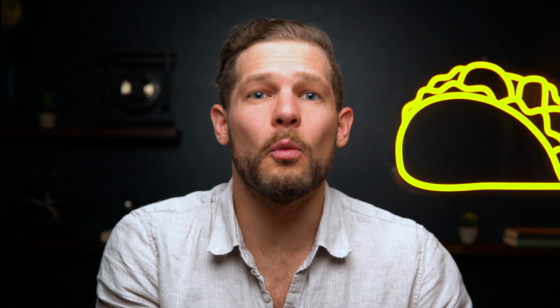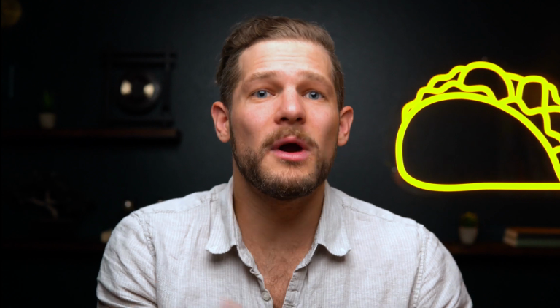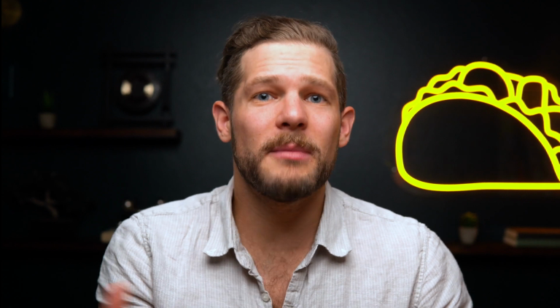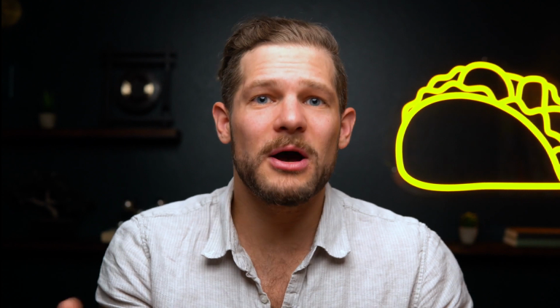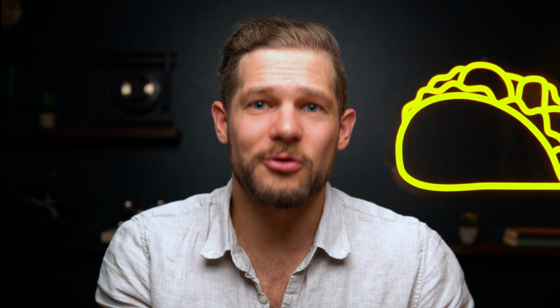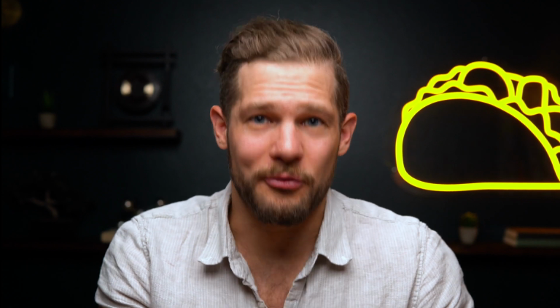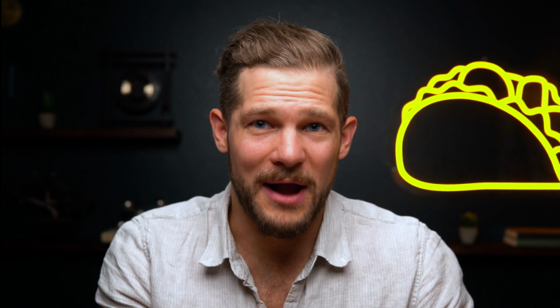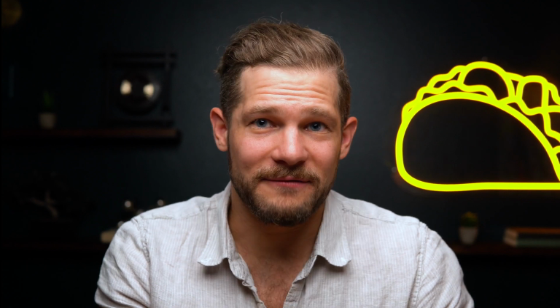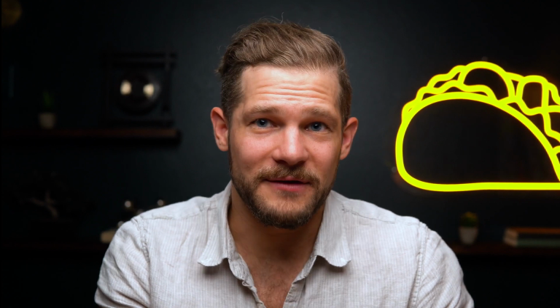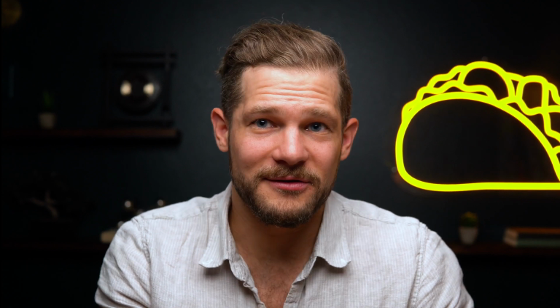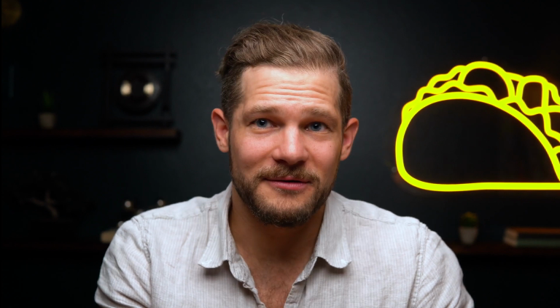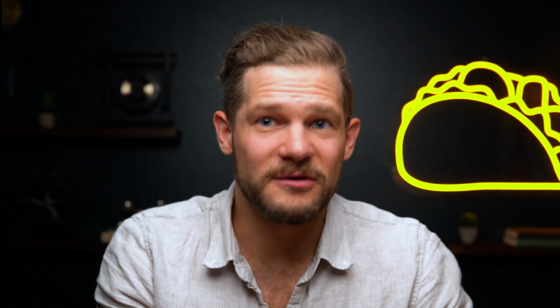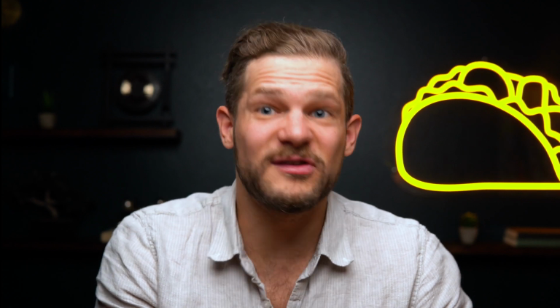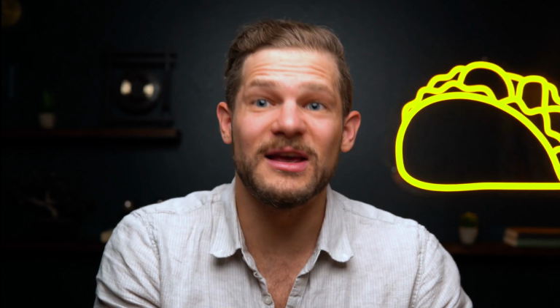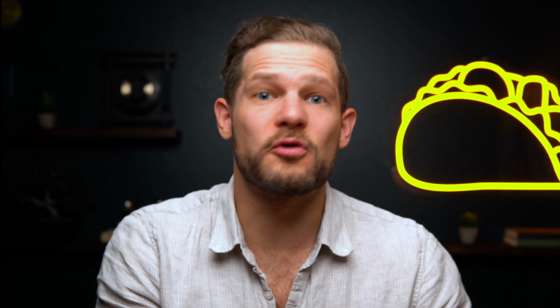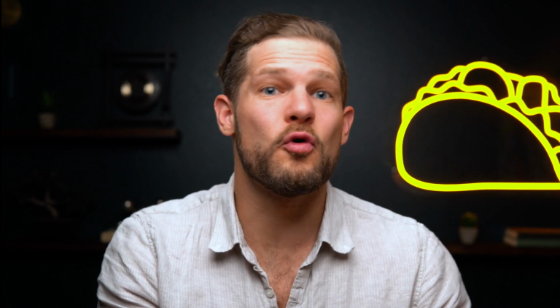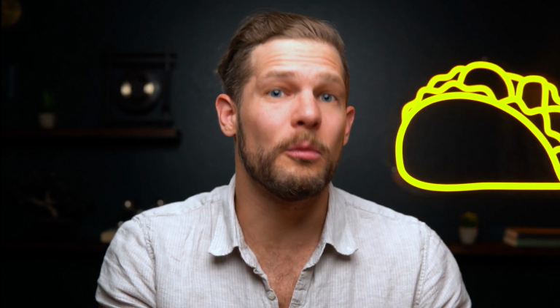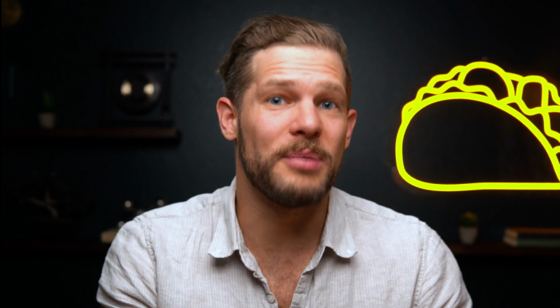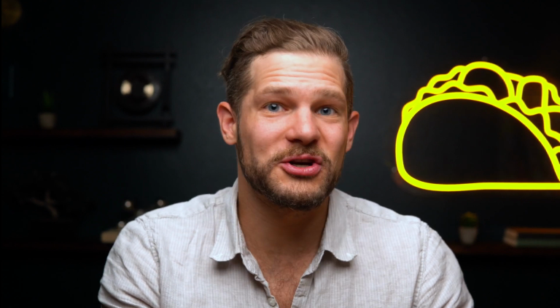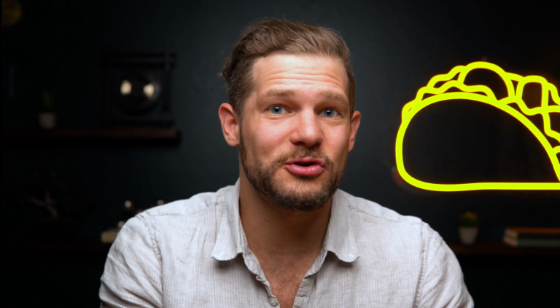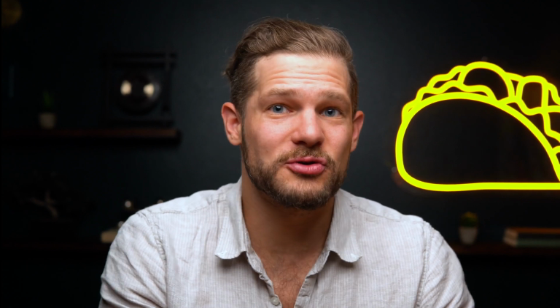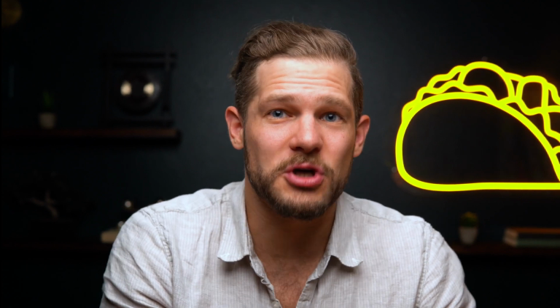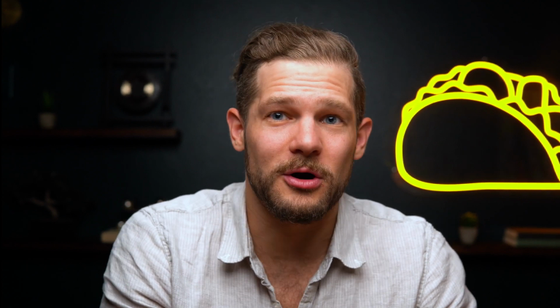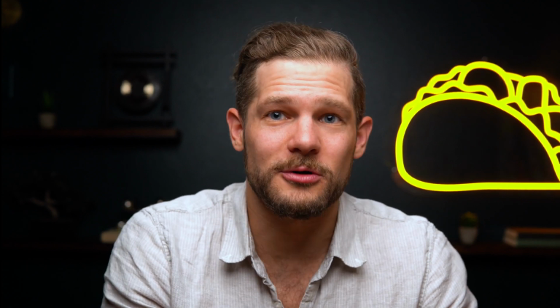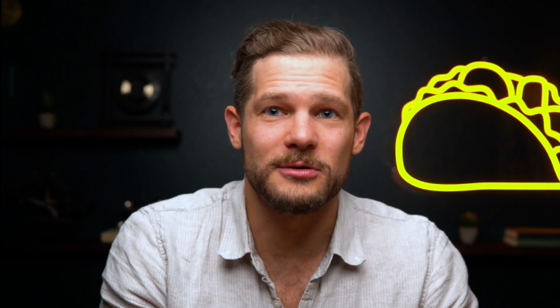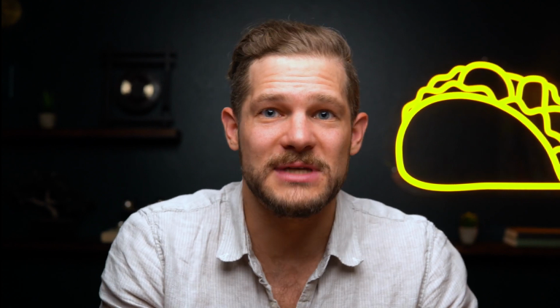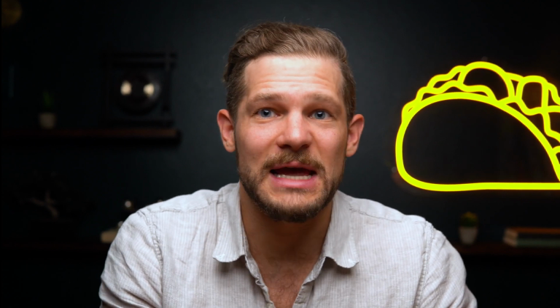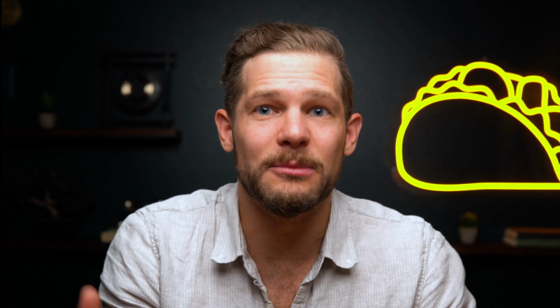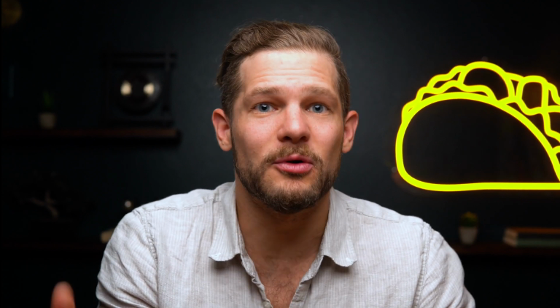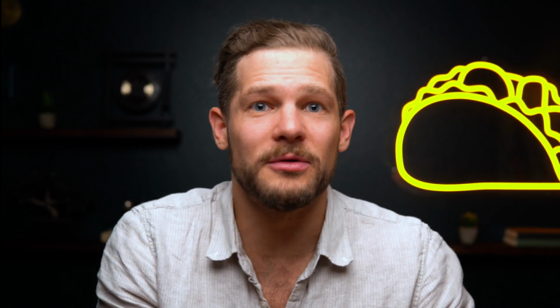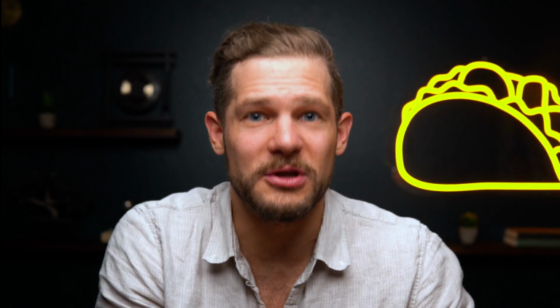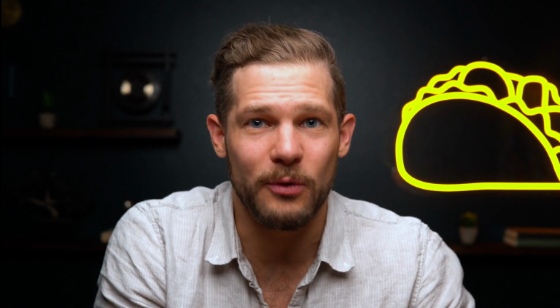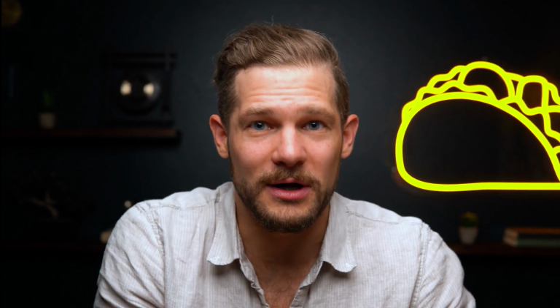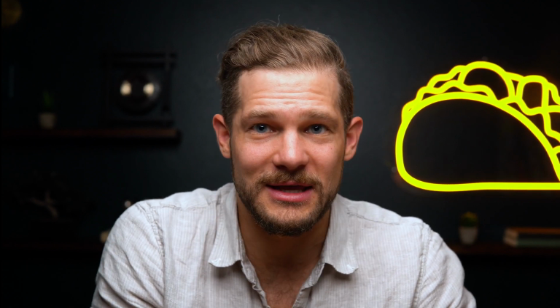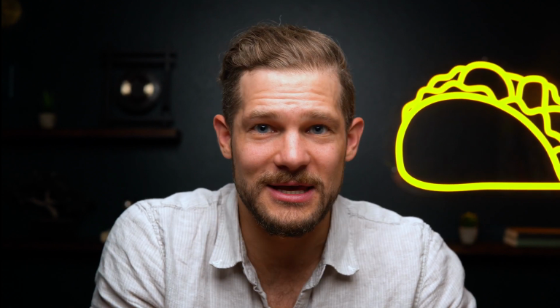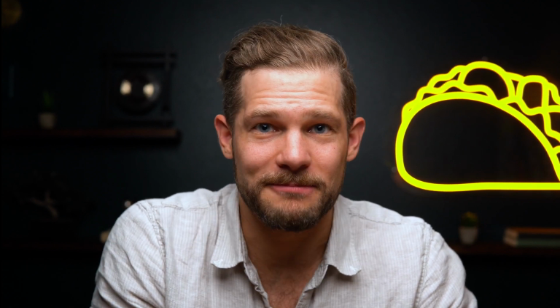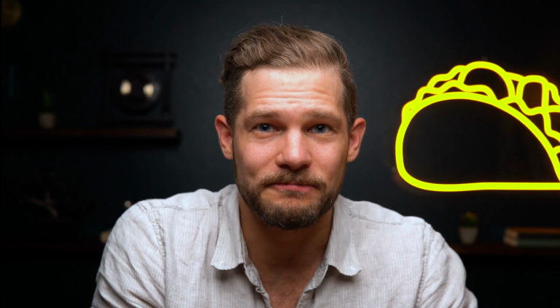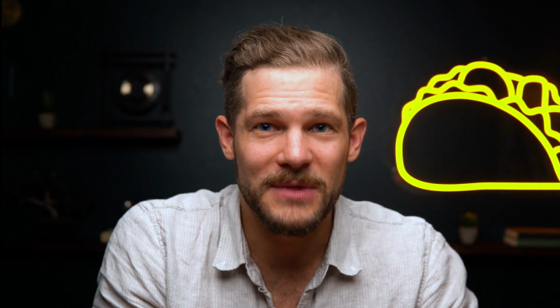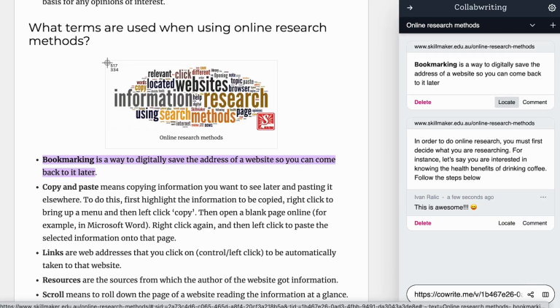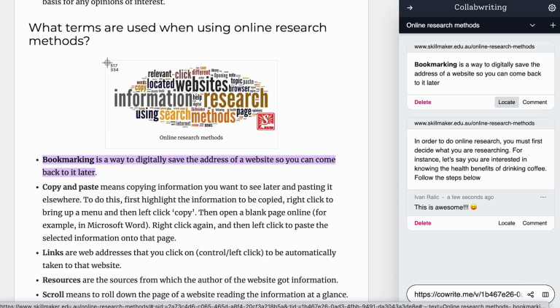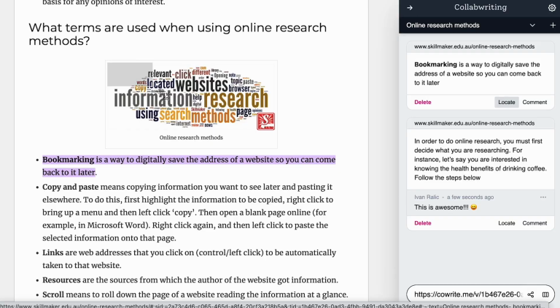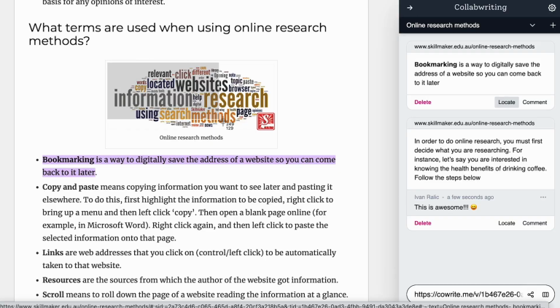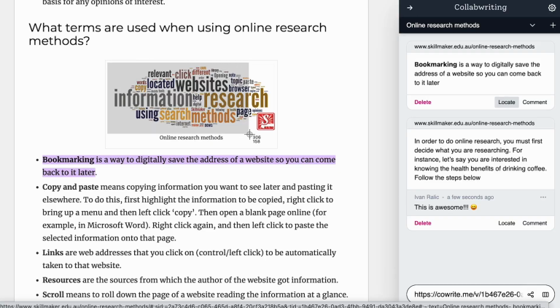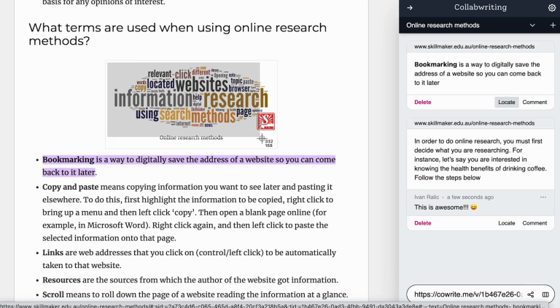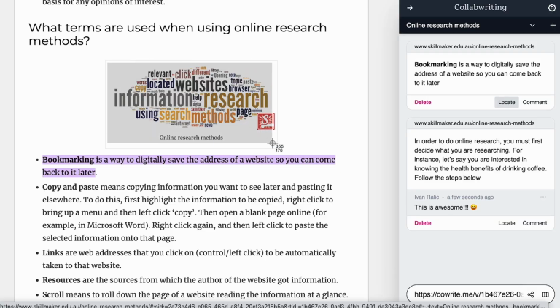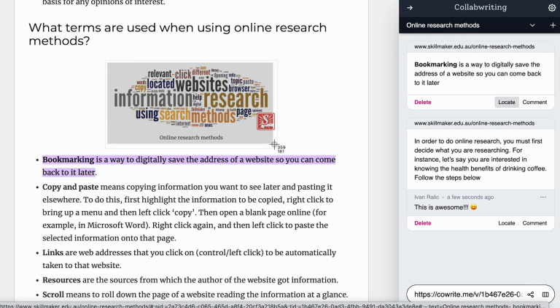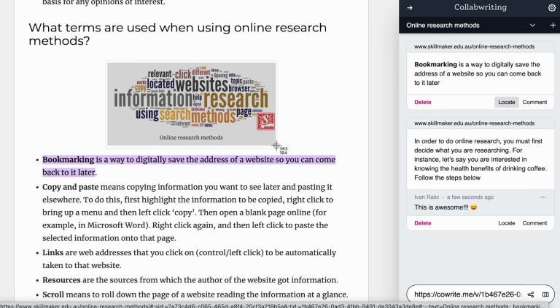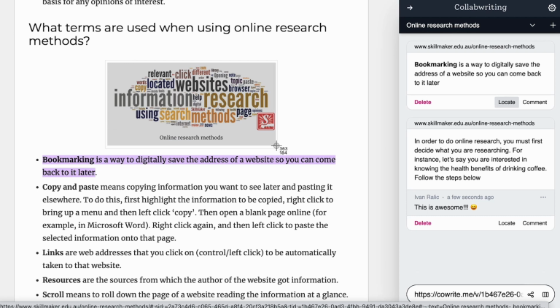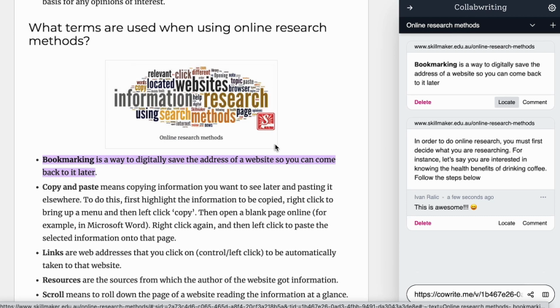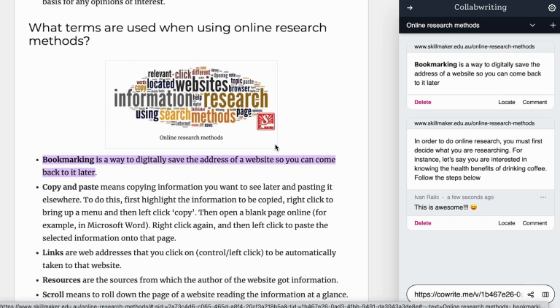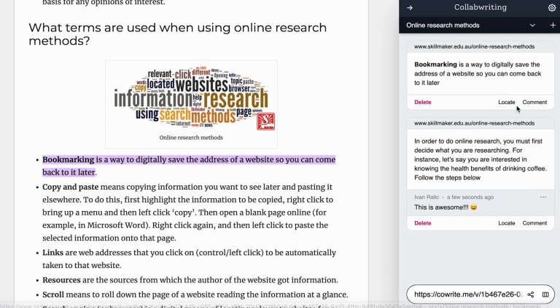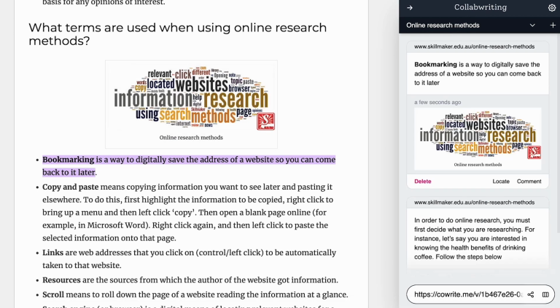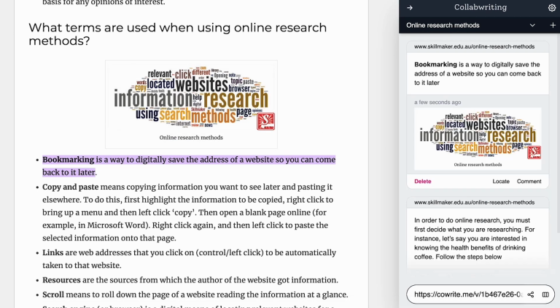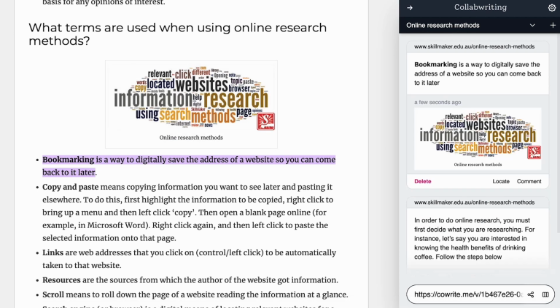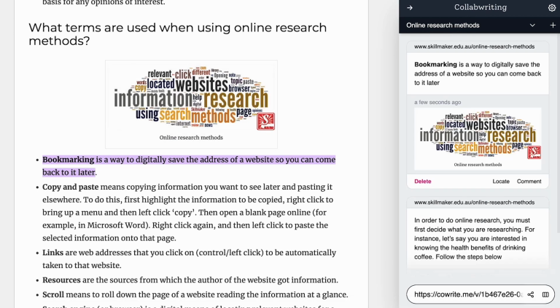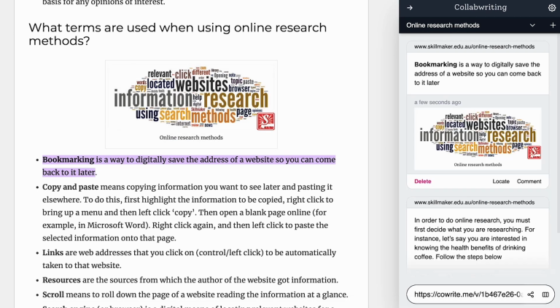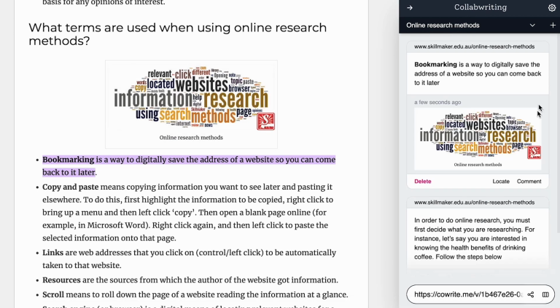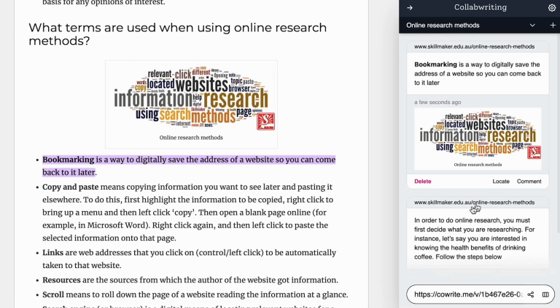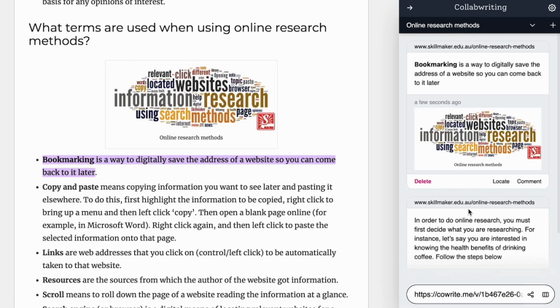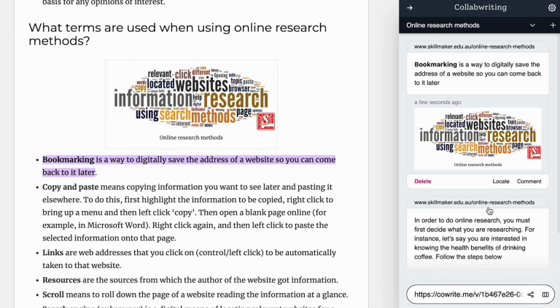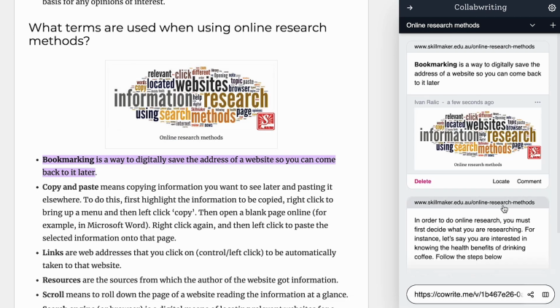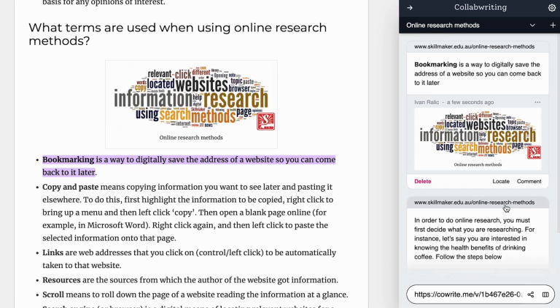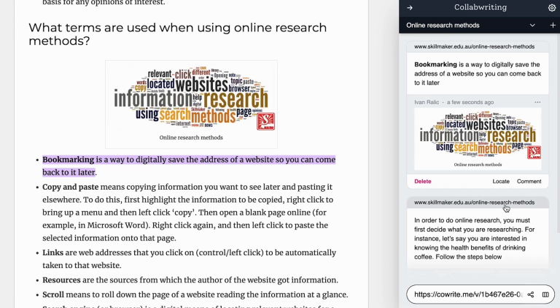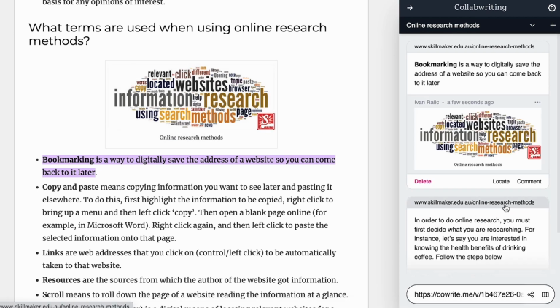What about graphics? If you see a cool picture, chart, or table that you want to keep, just take a screenshot and save the image to your comments.